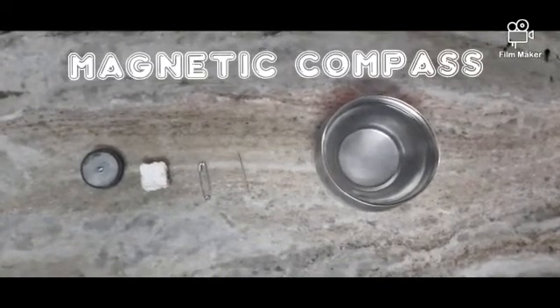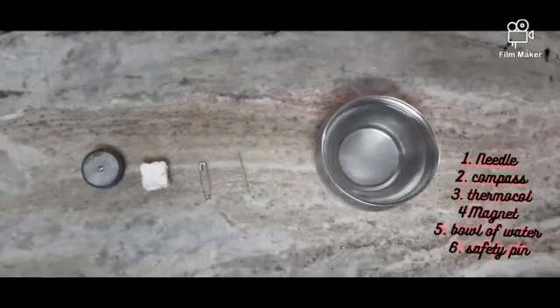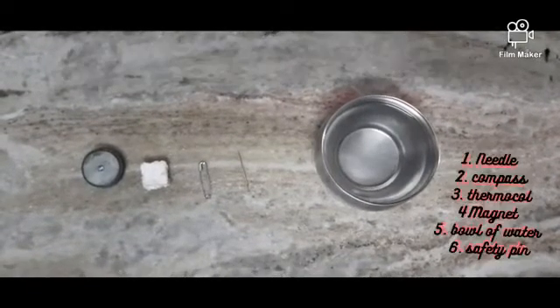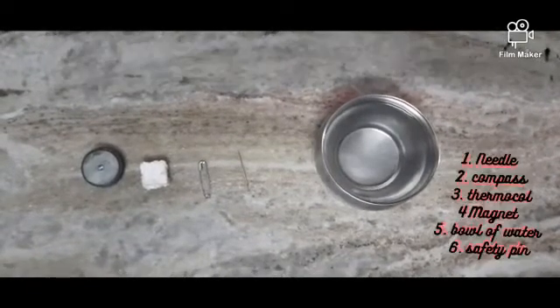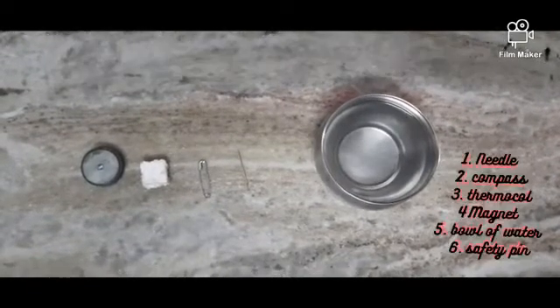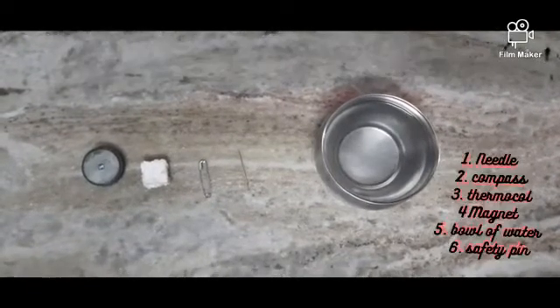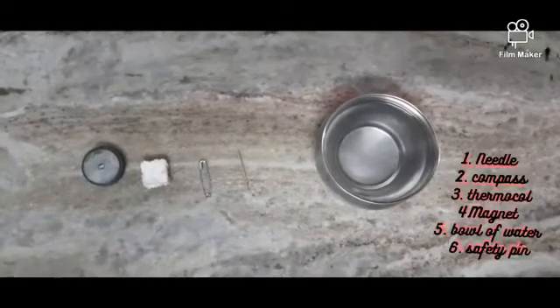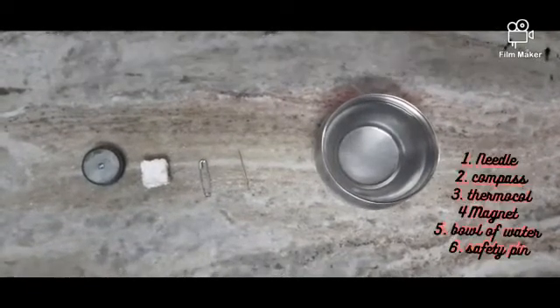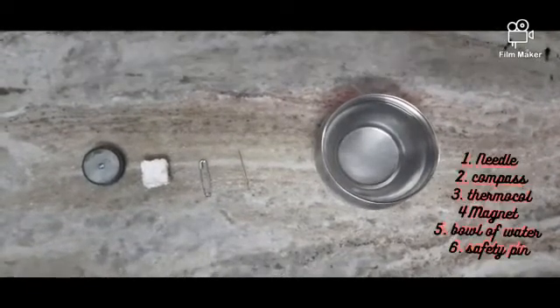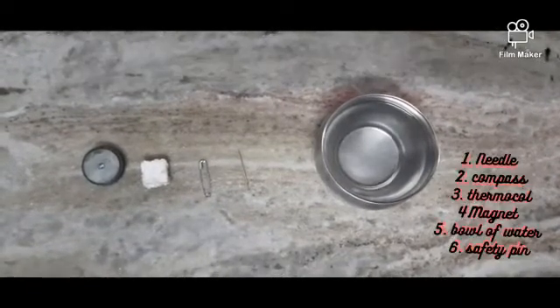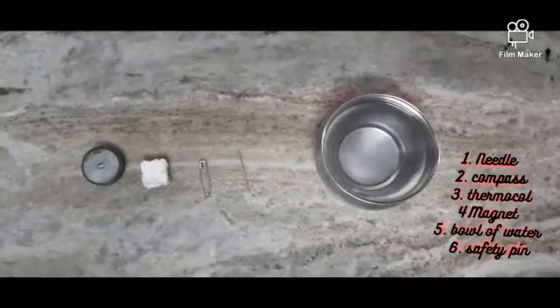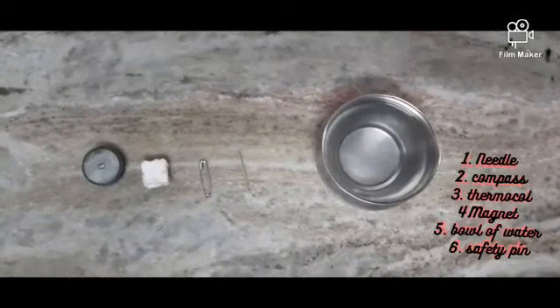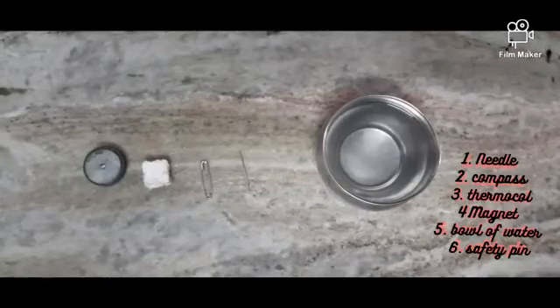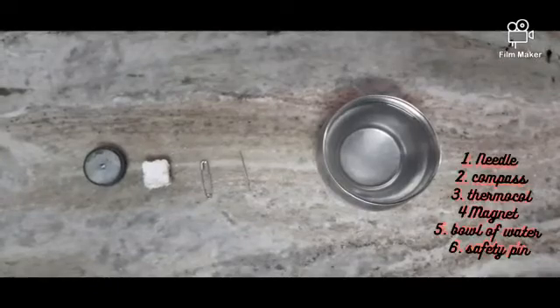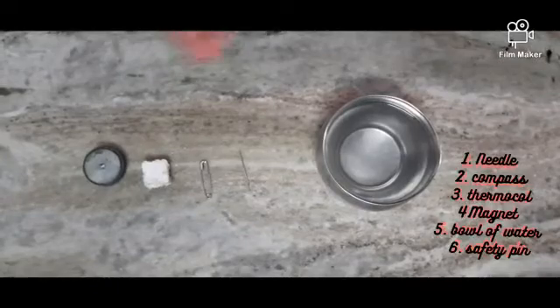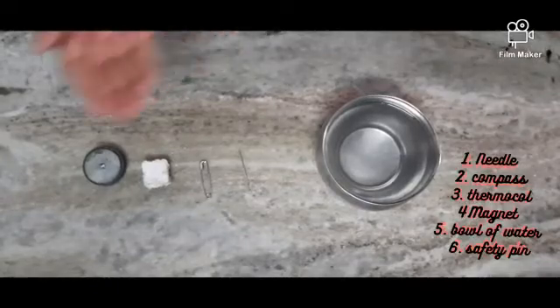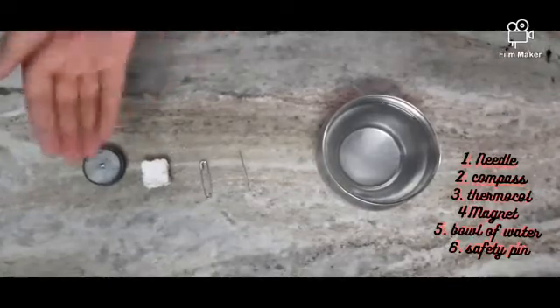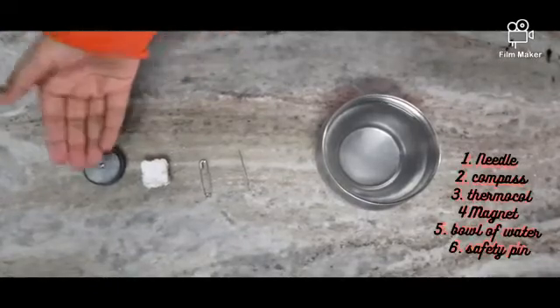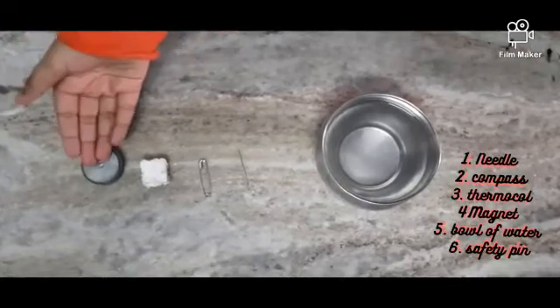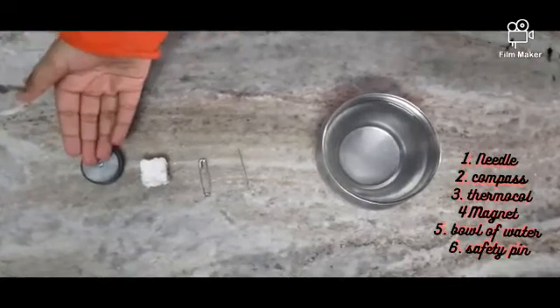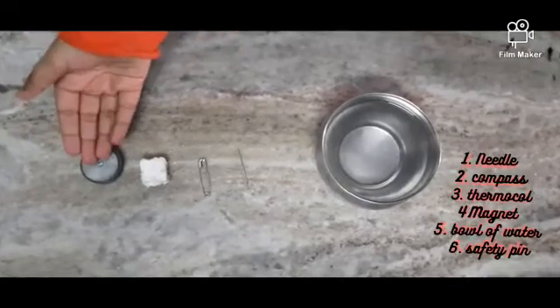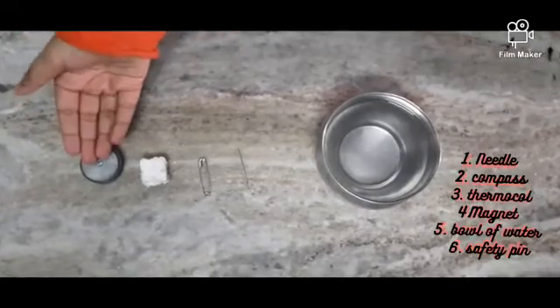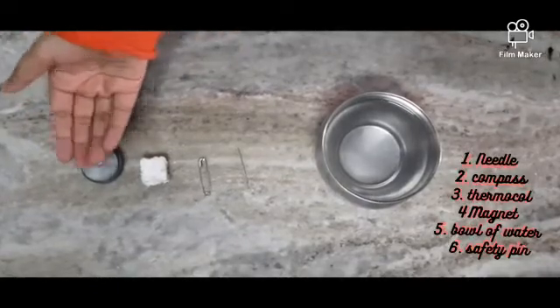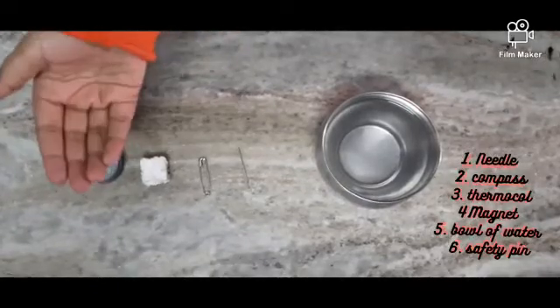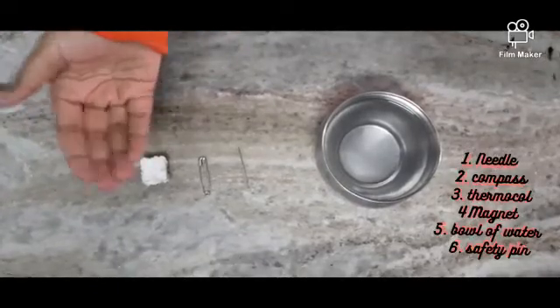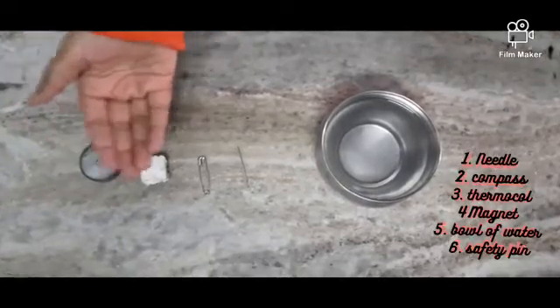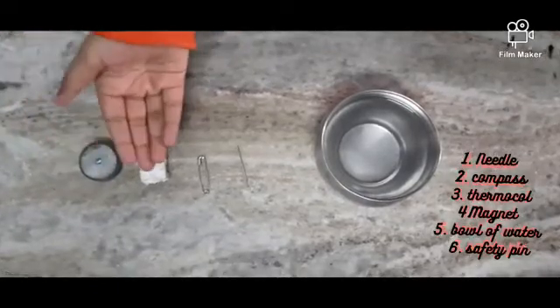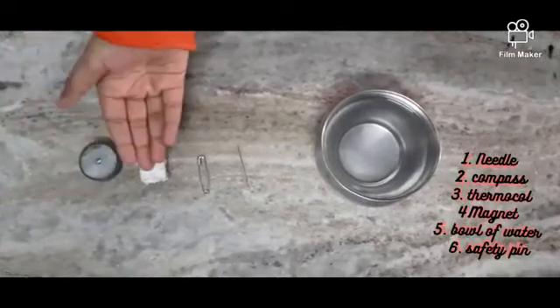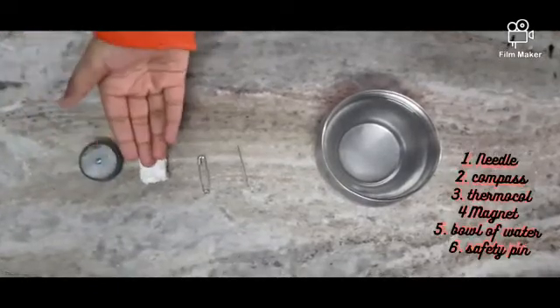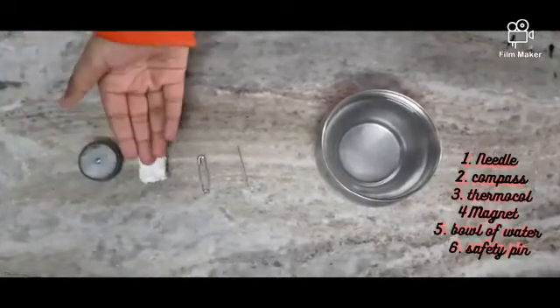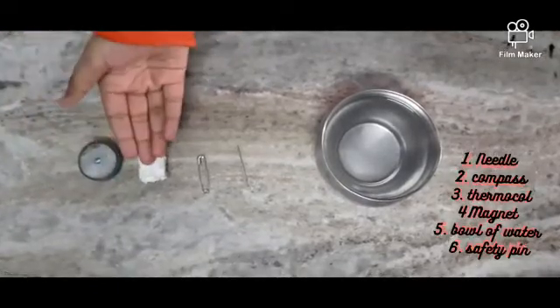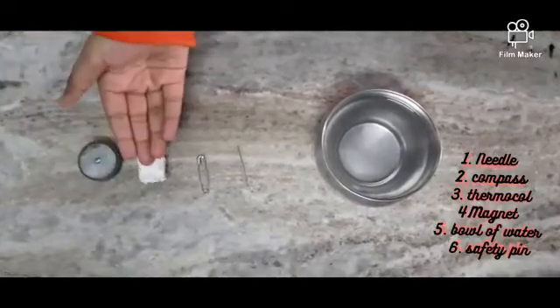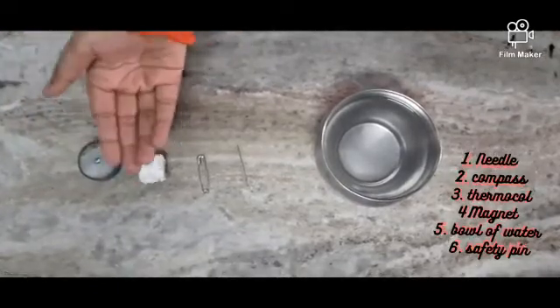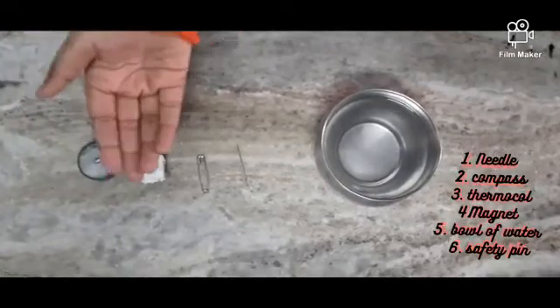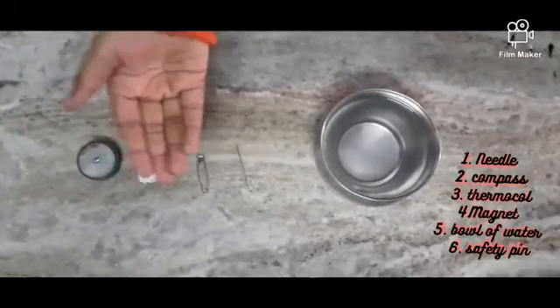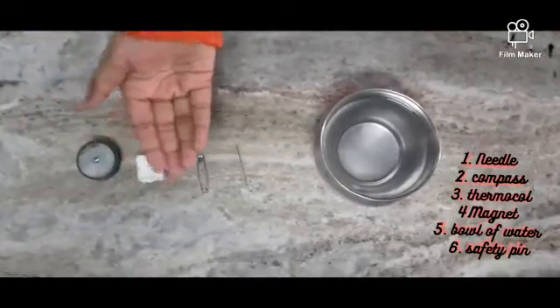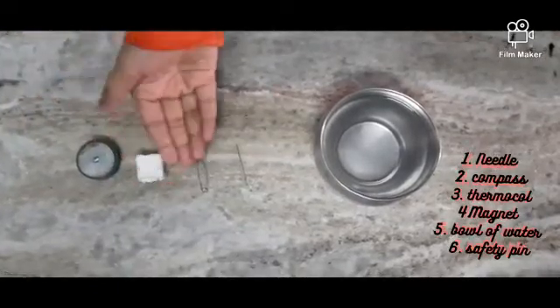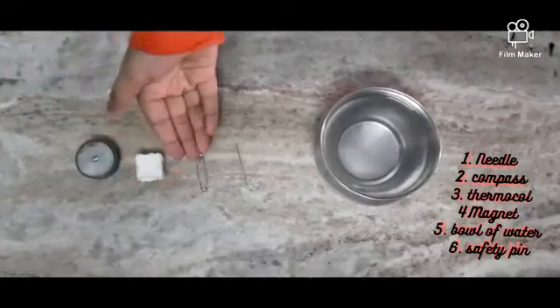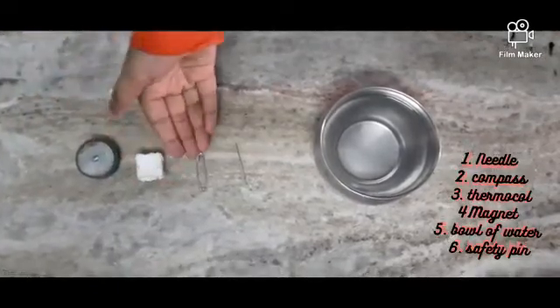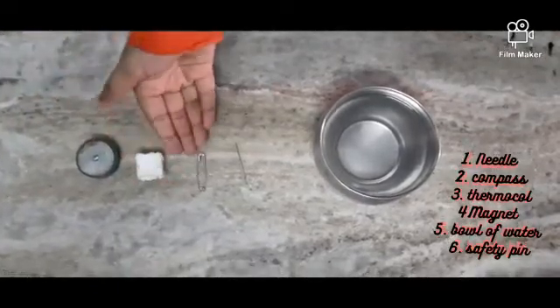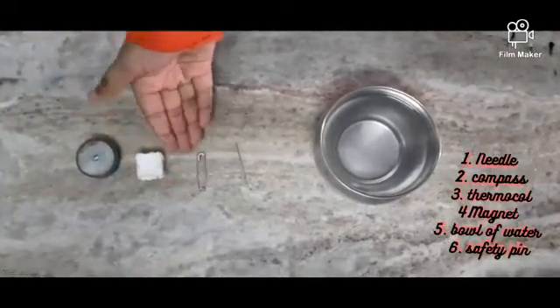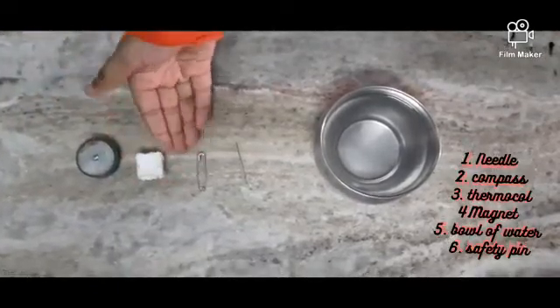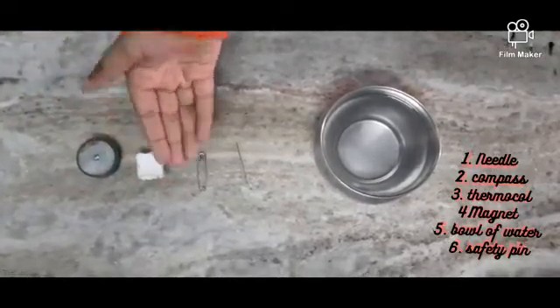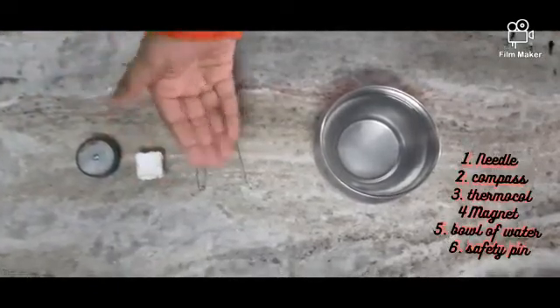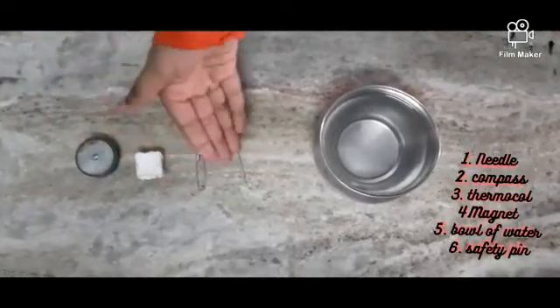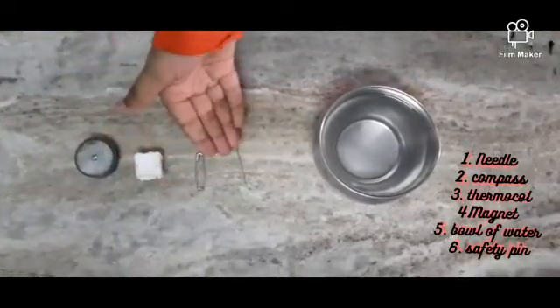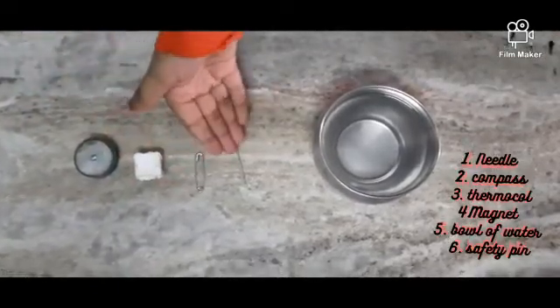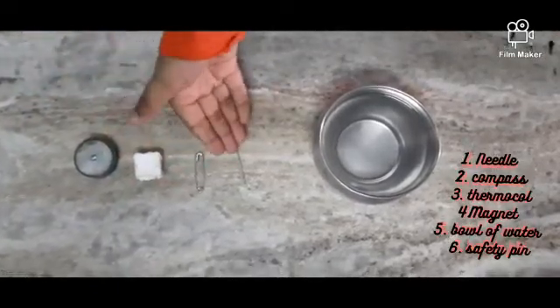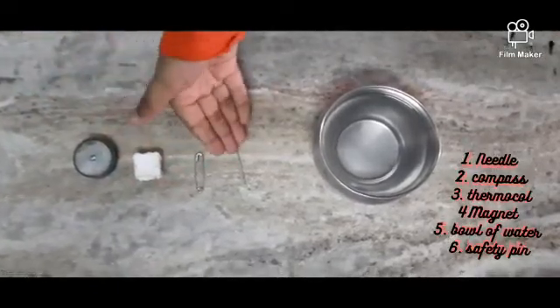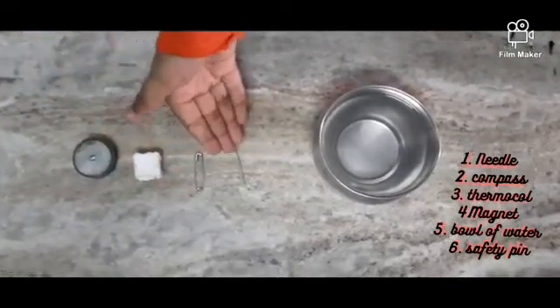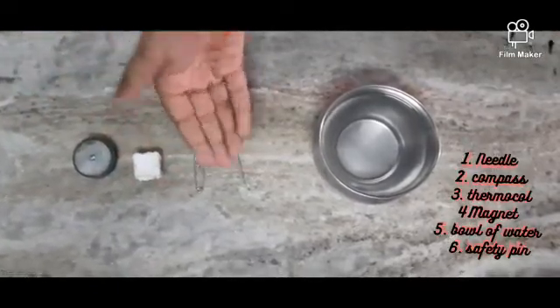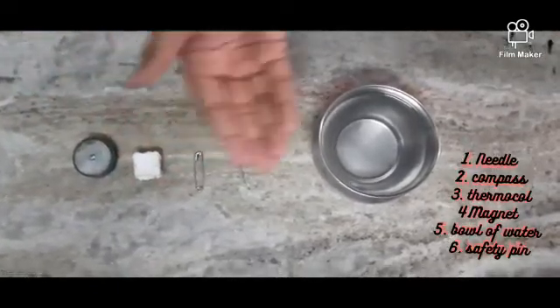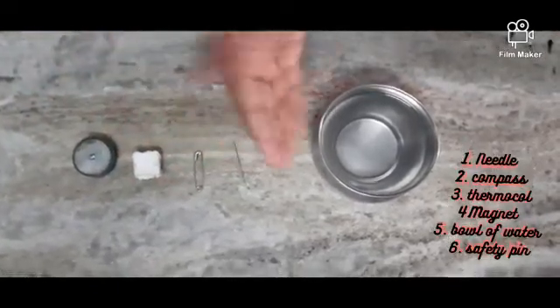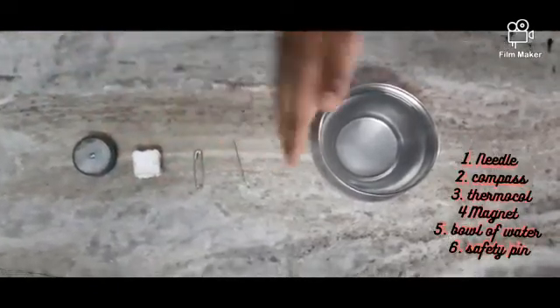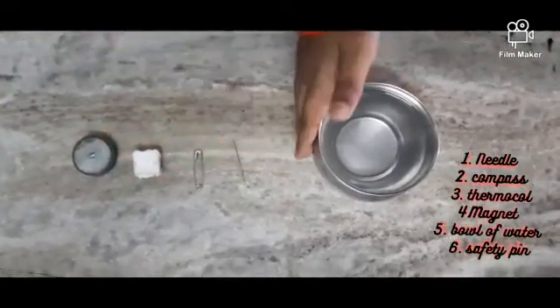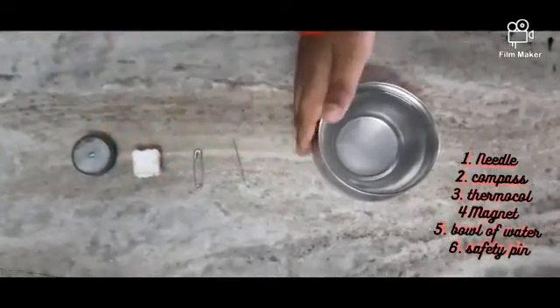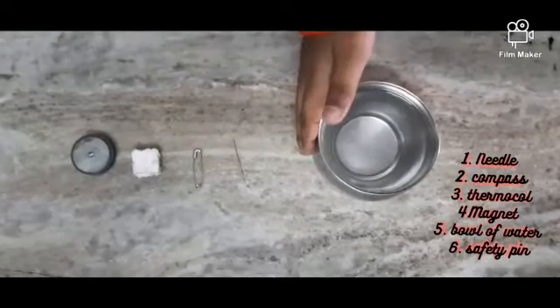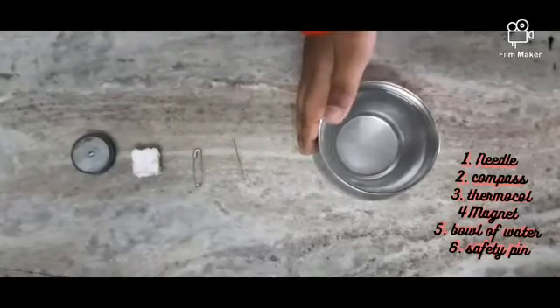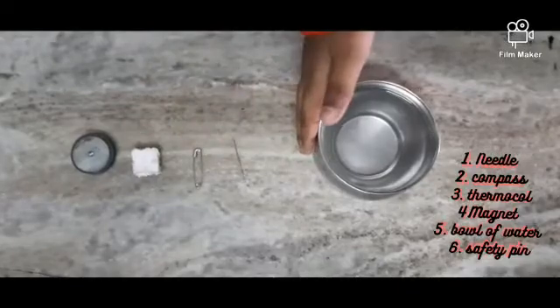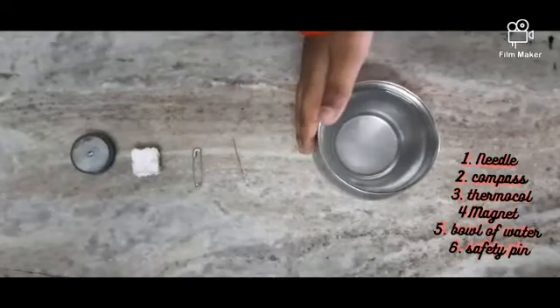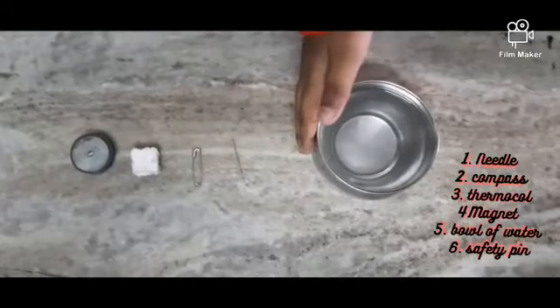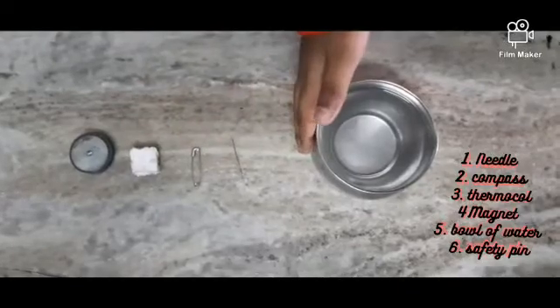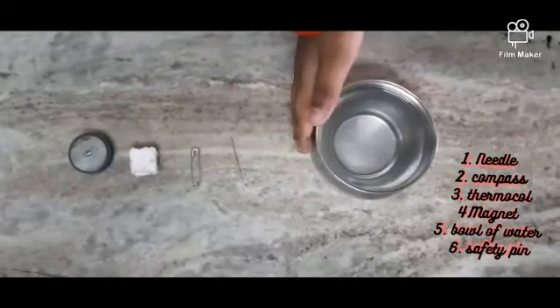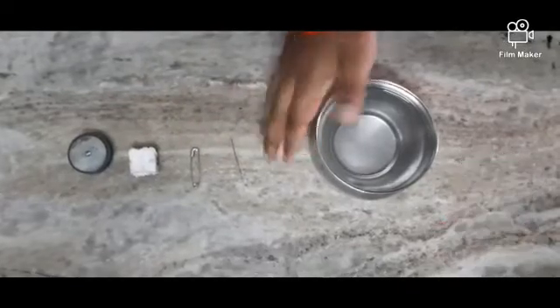The materials required are a magnet, a thermopole, a safety pin, a needle, and a bowl of water.